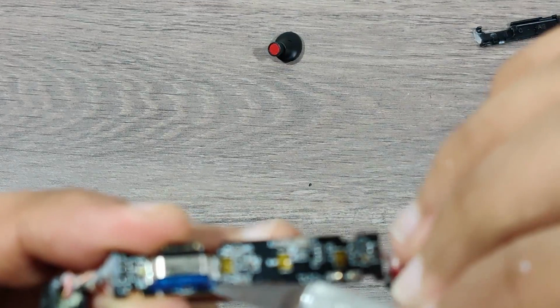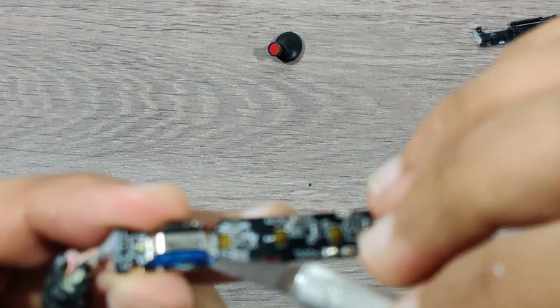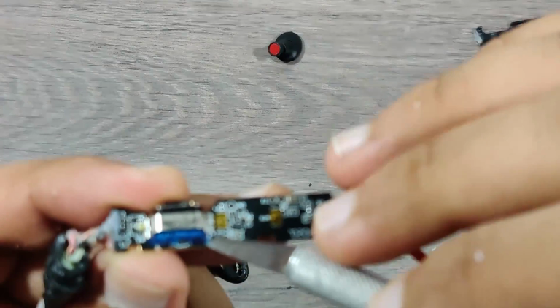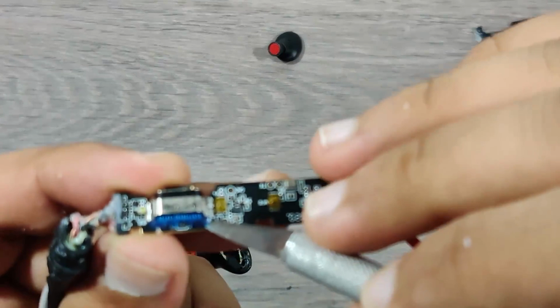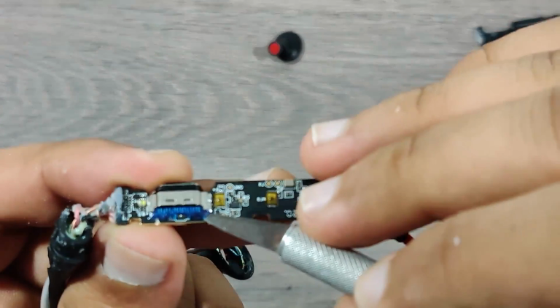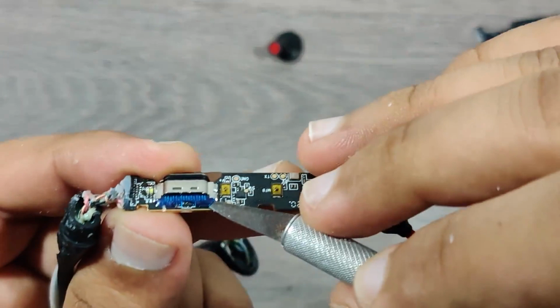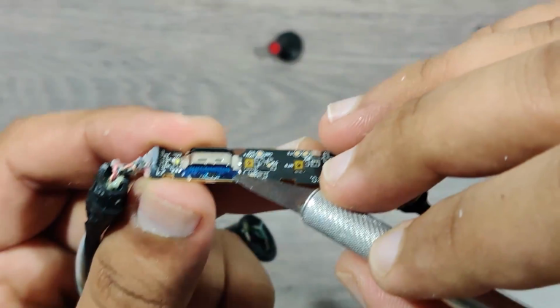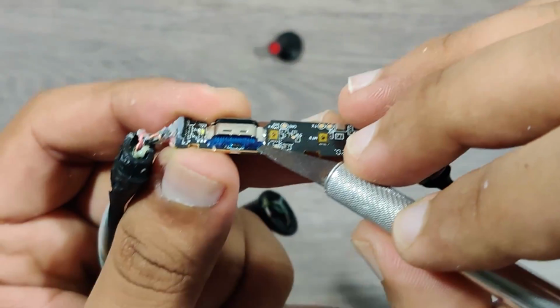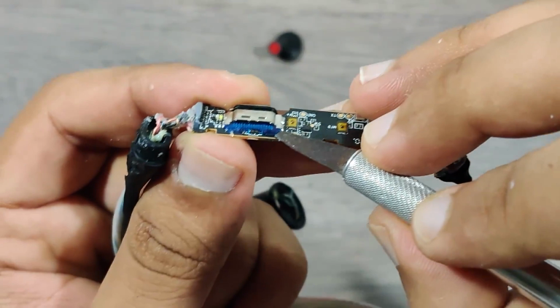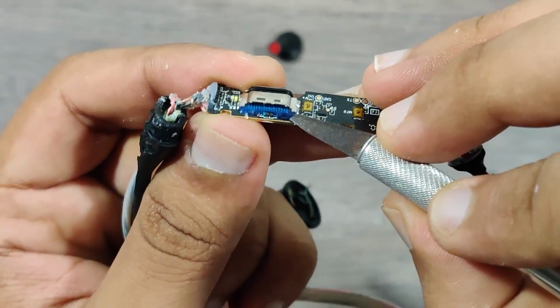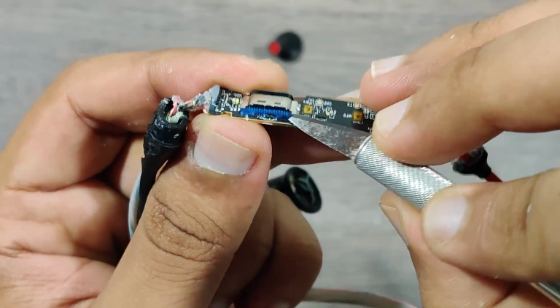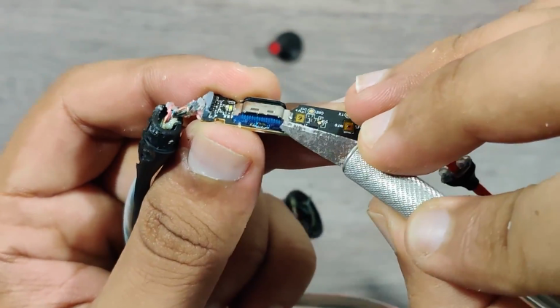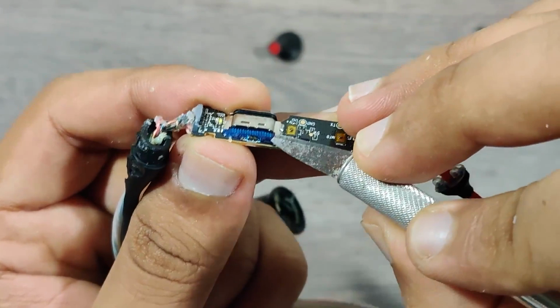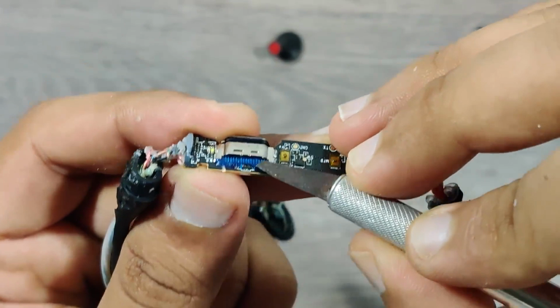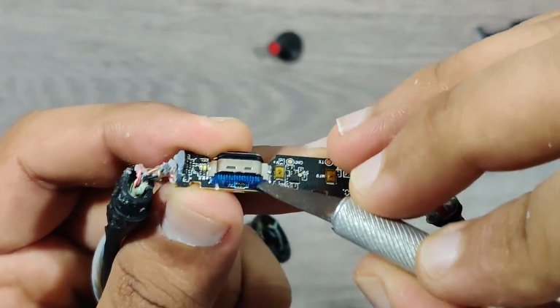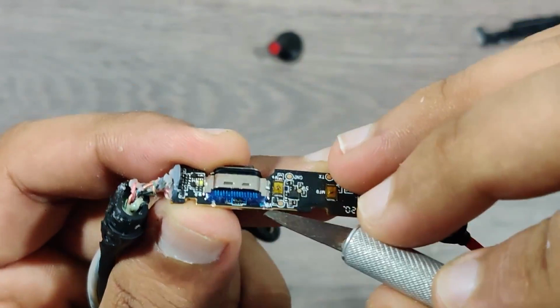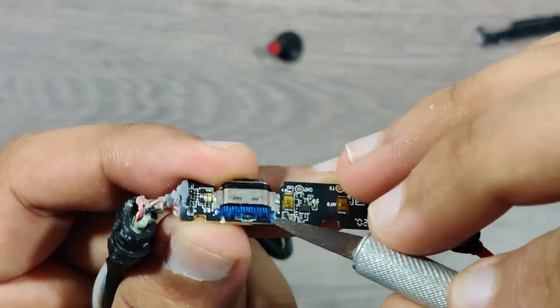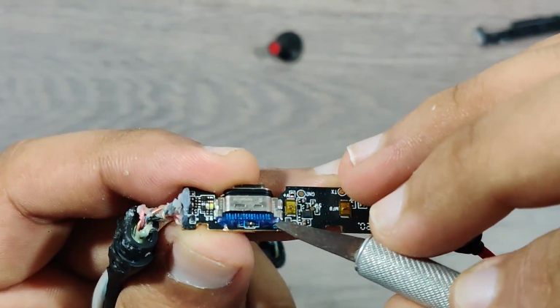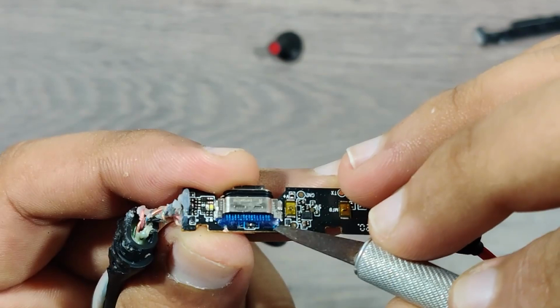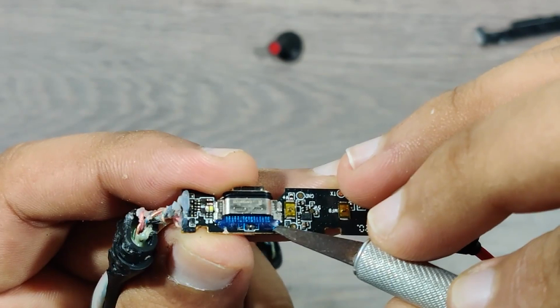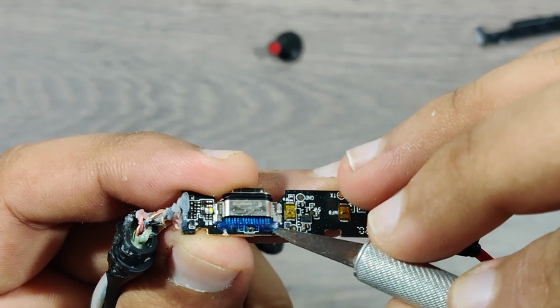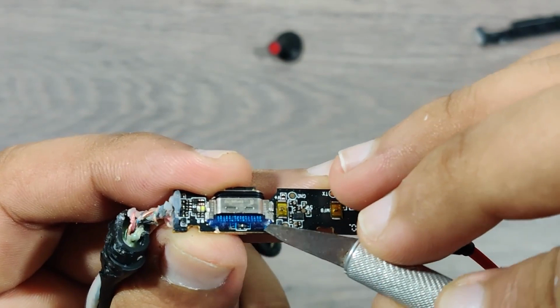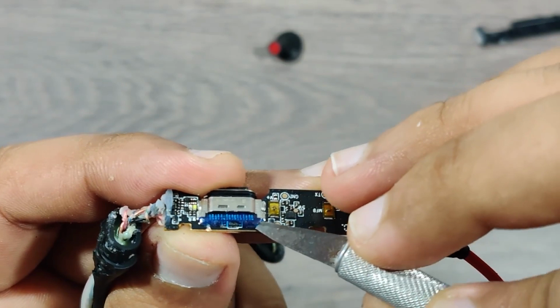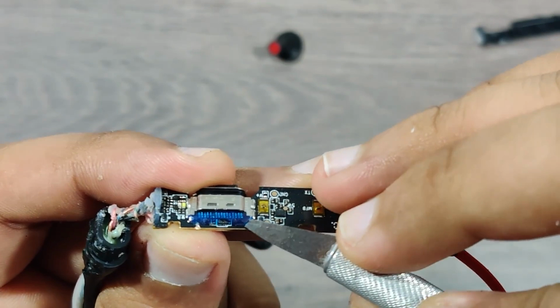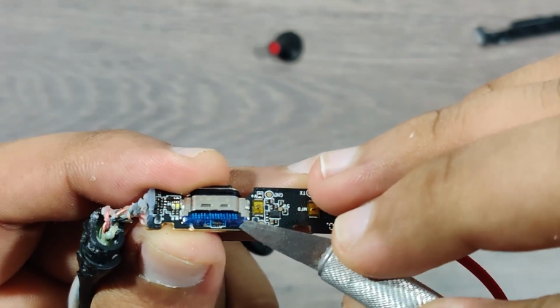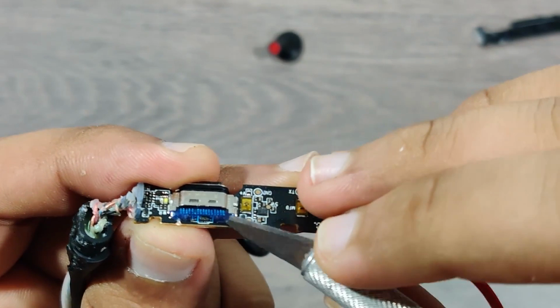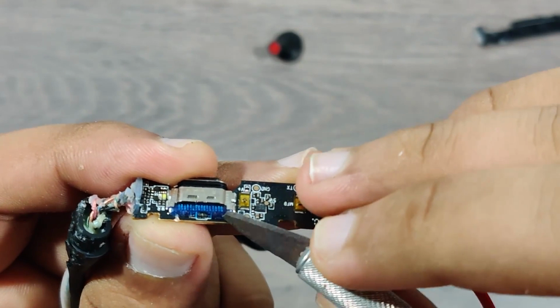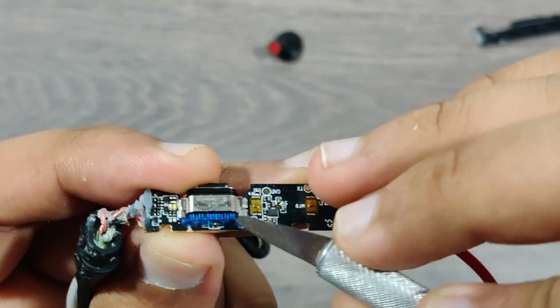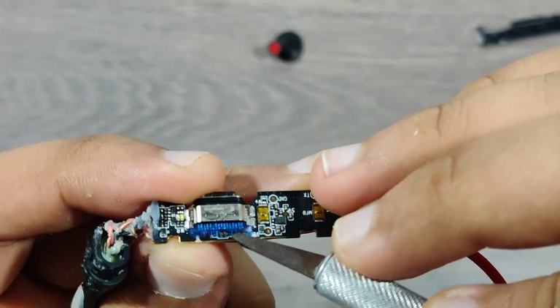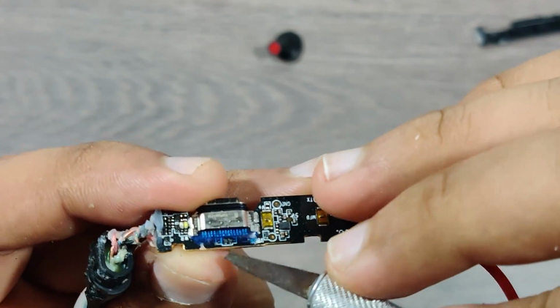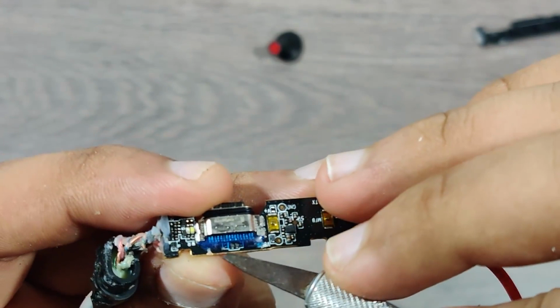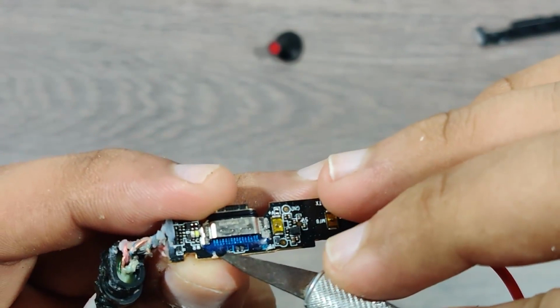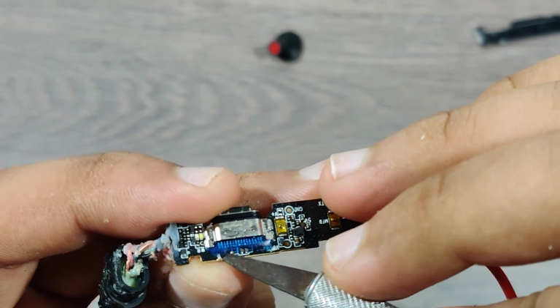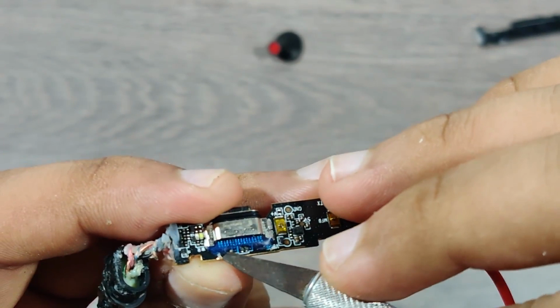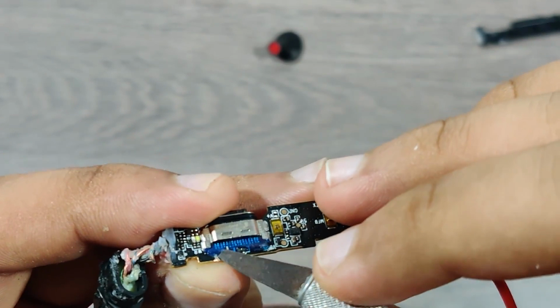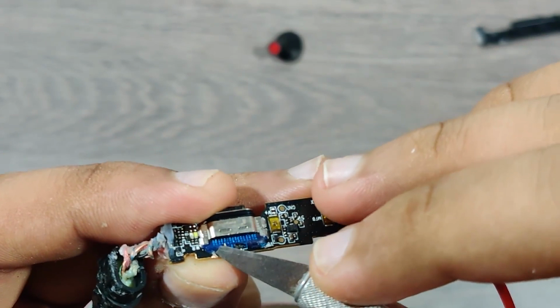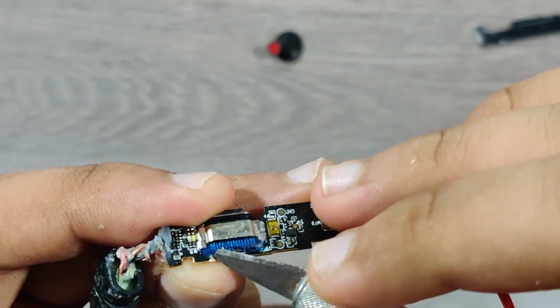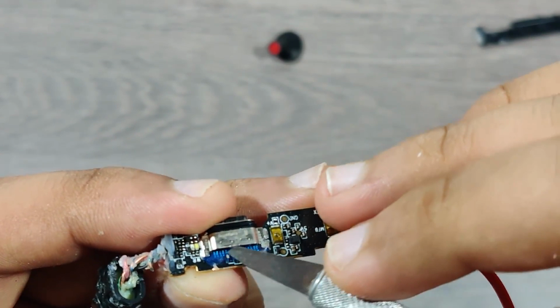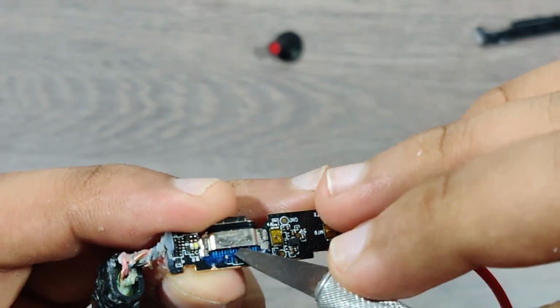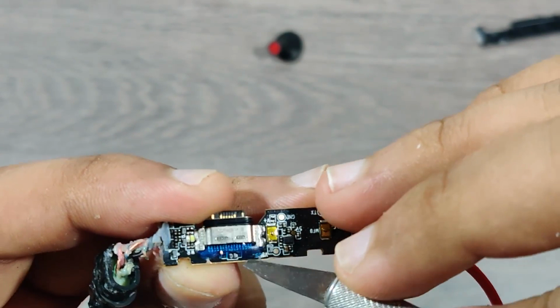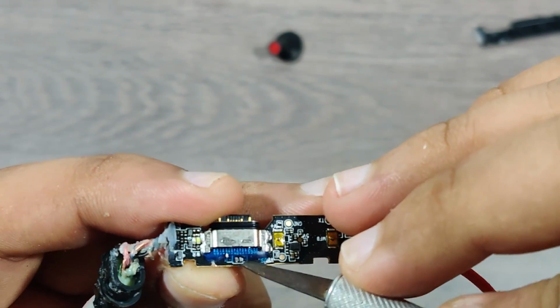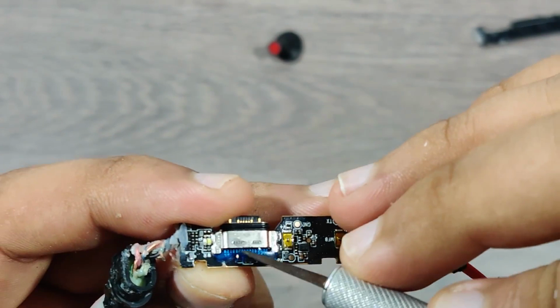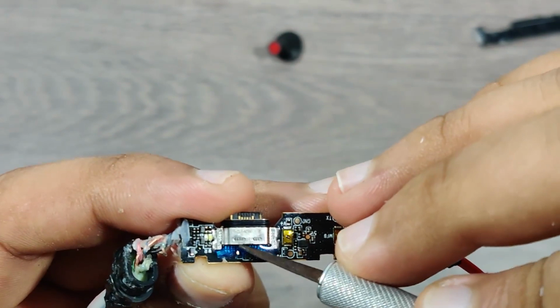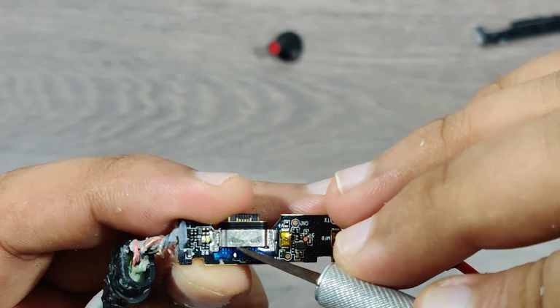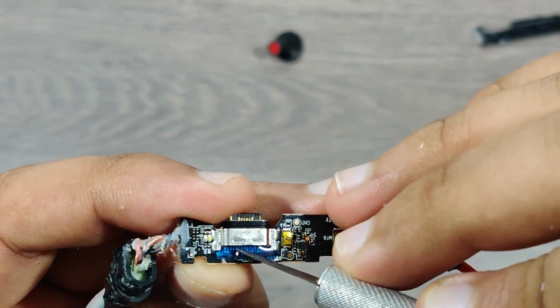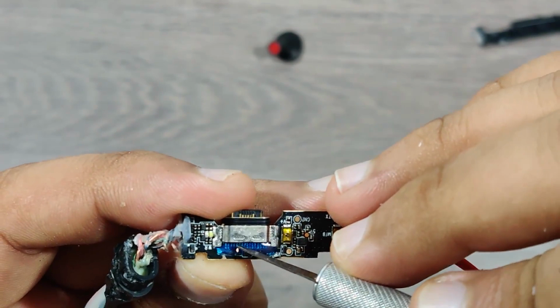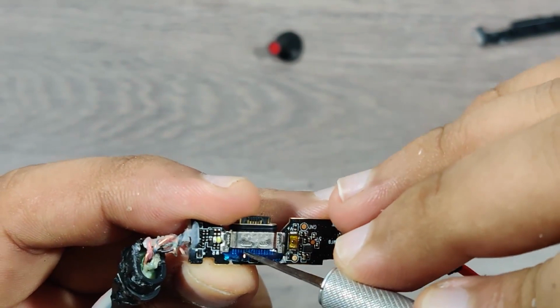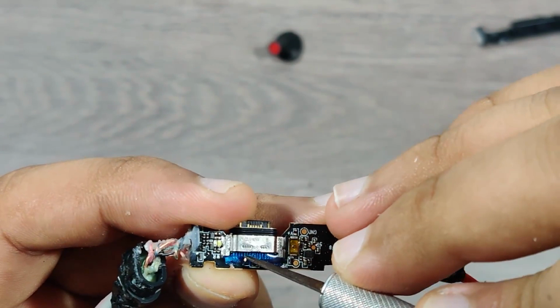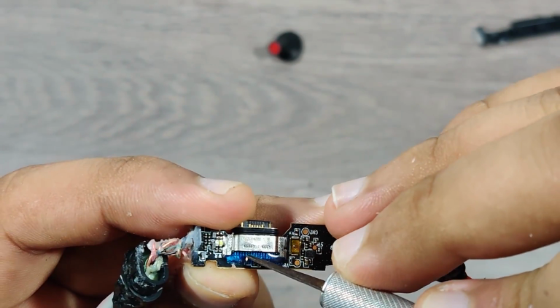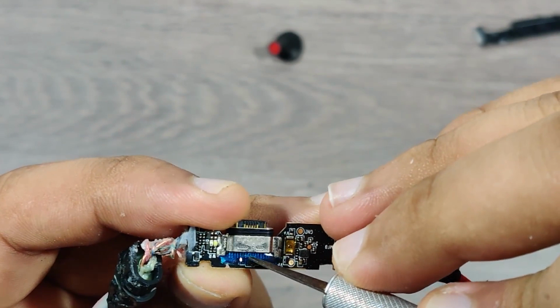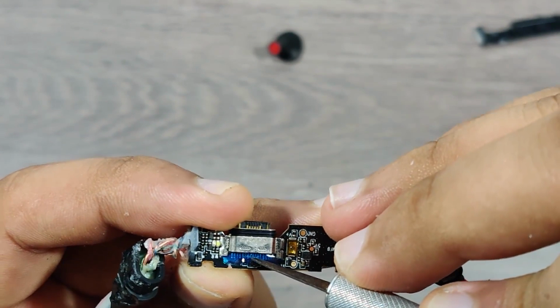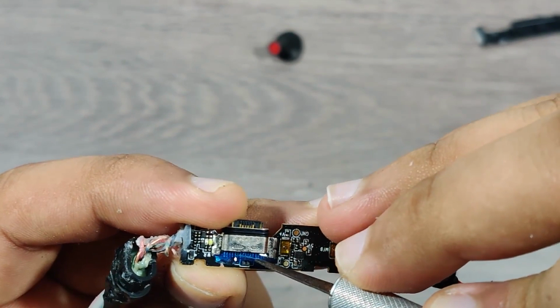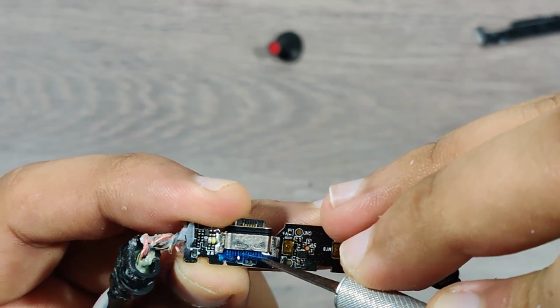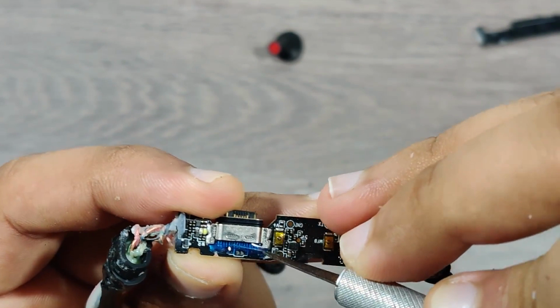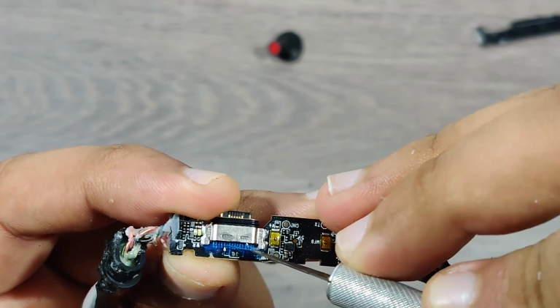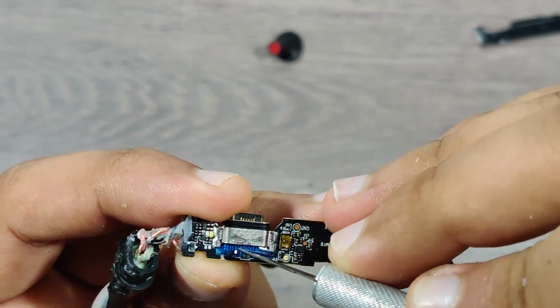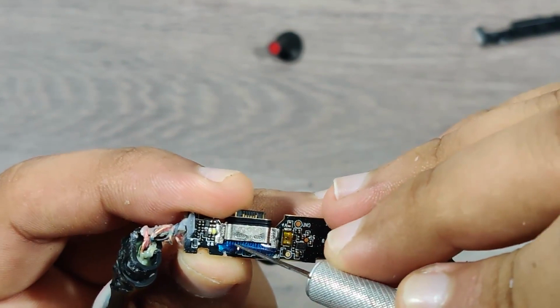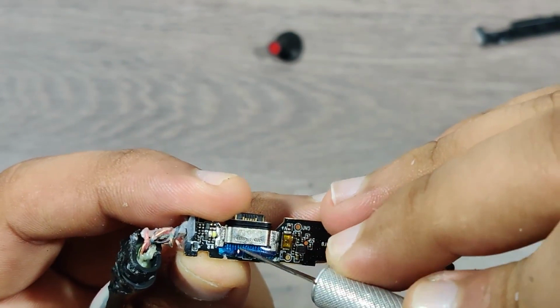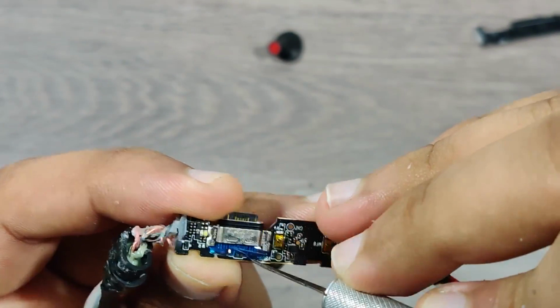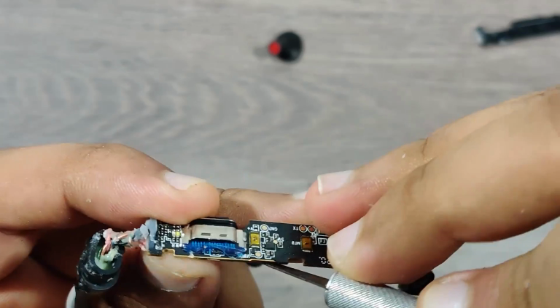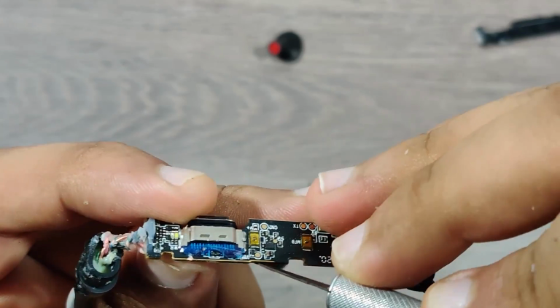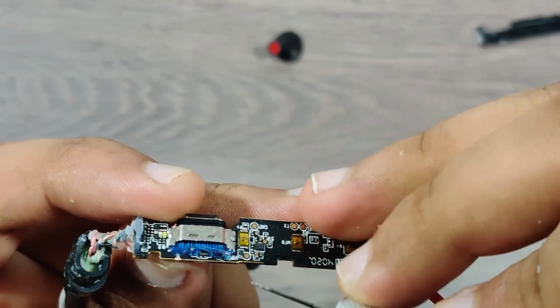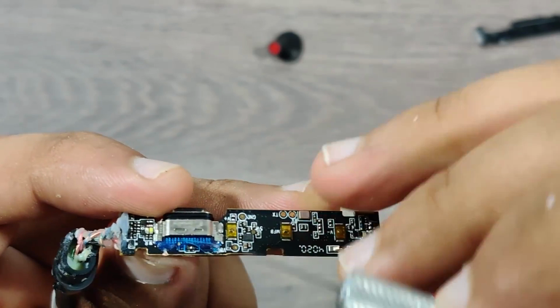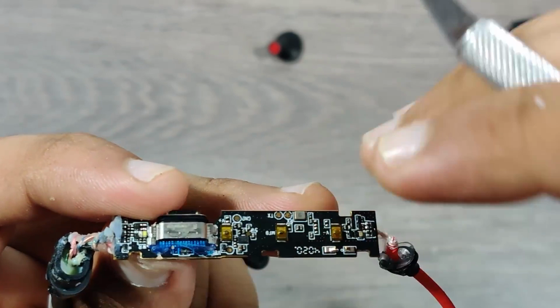OnePlus has not compromised on water protection. As you can see, all the connections are coated with epoxy to make it waterproof.